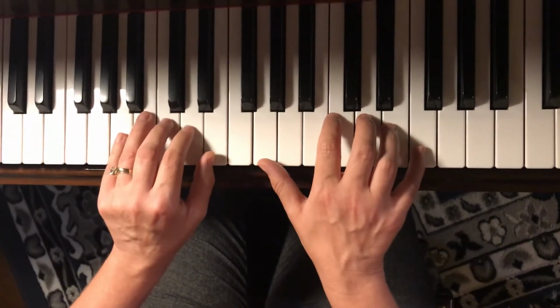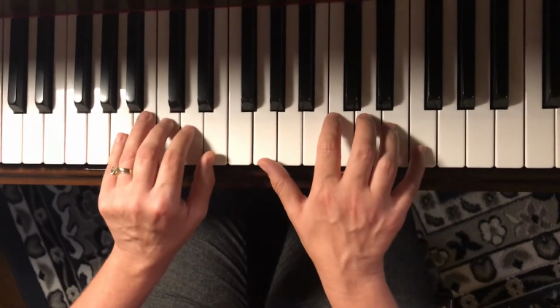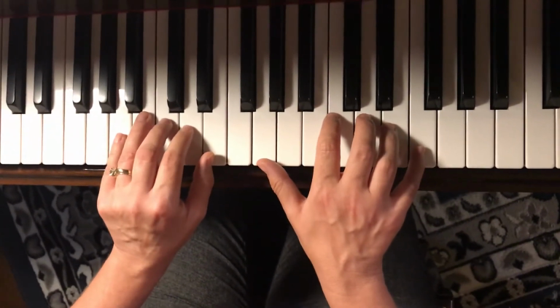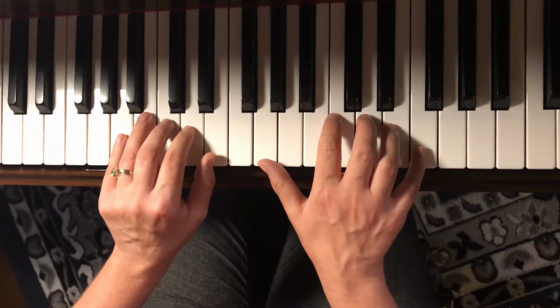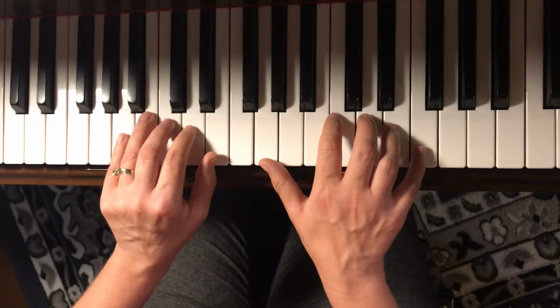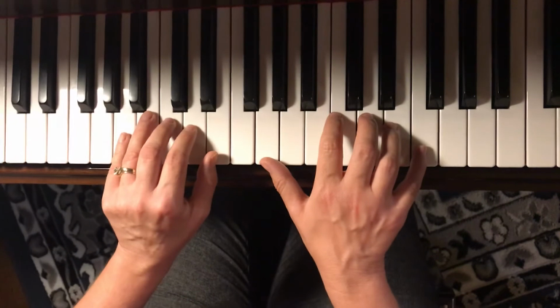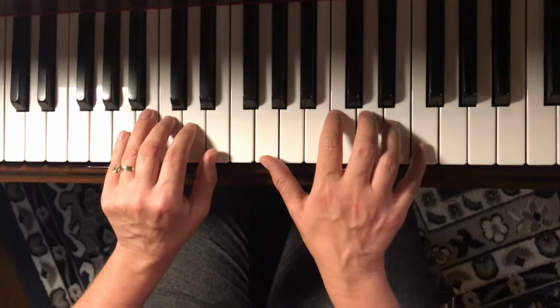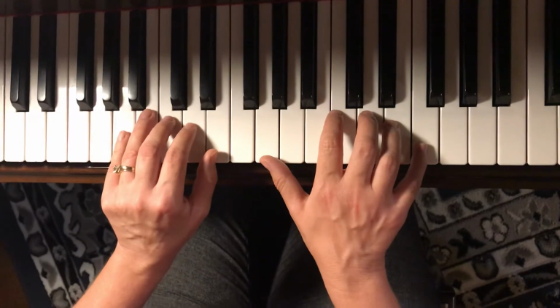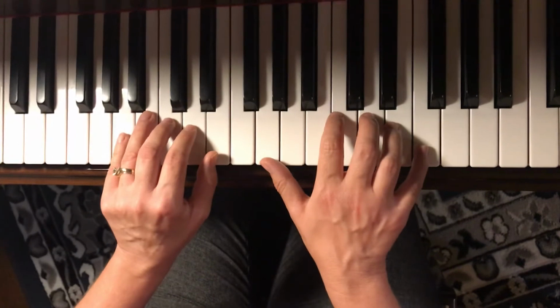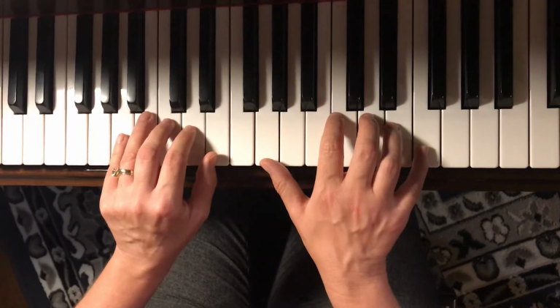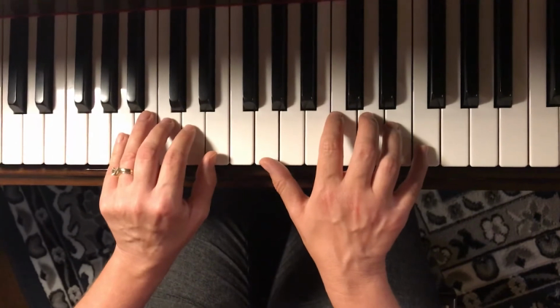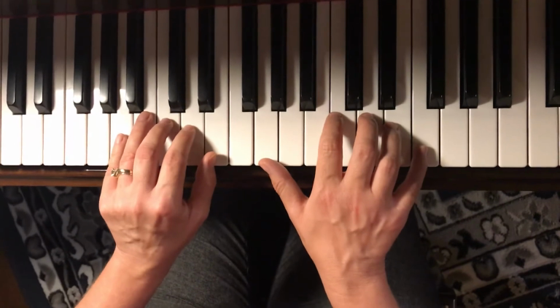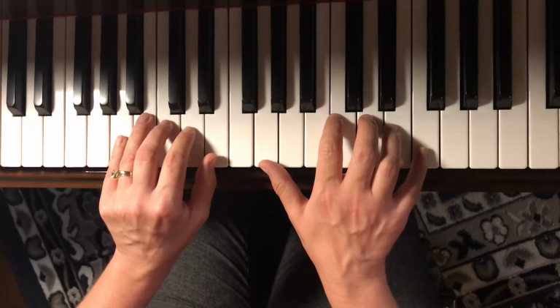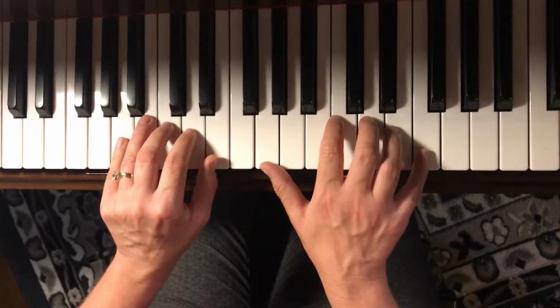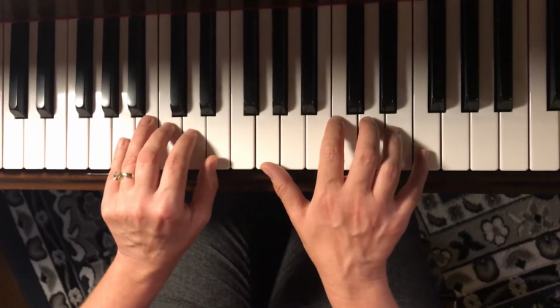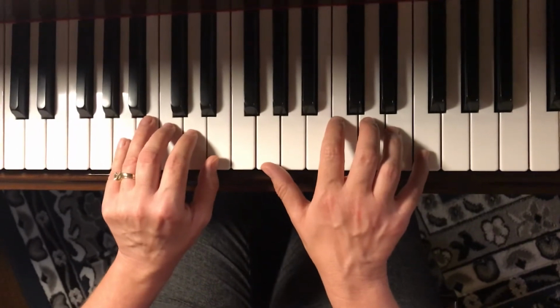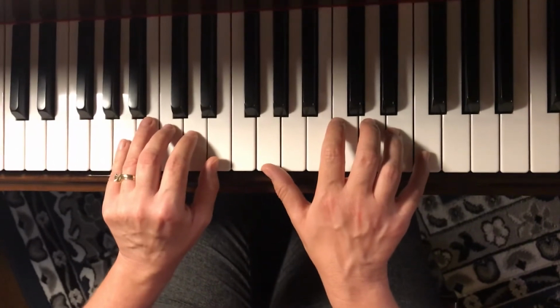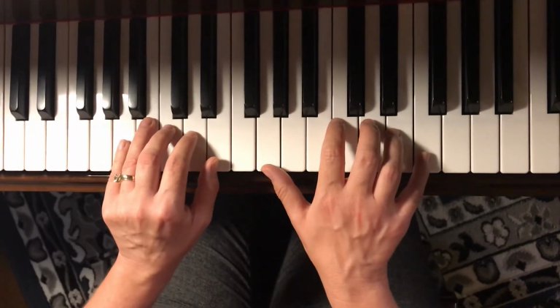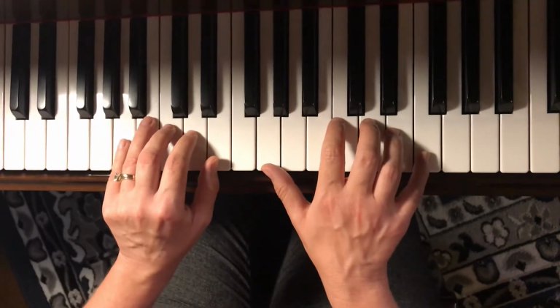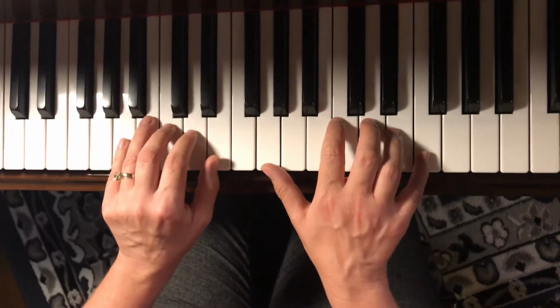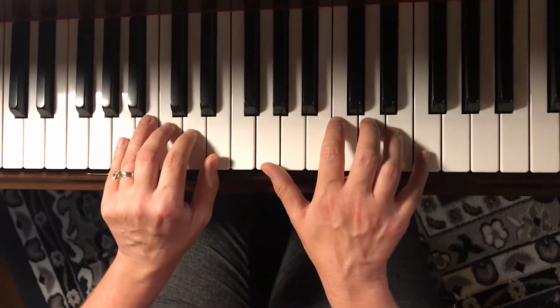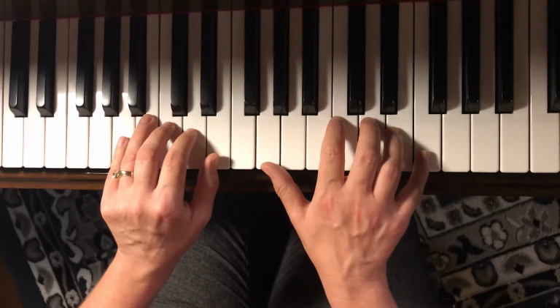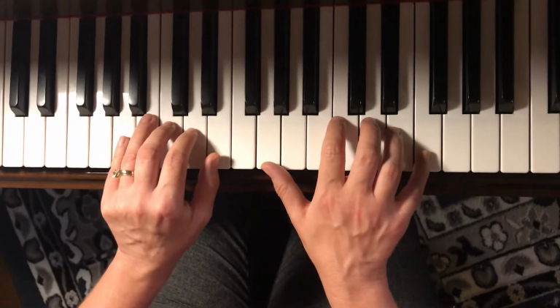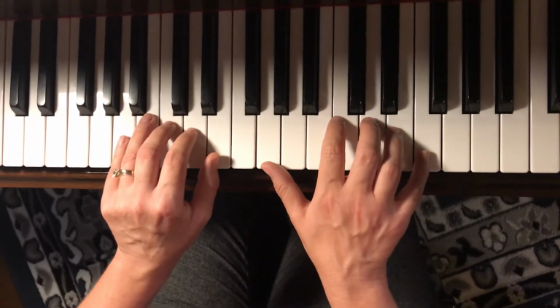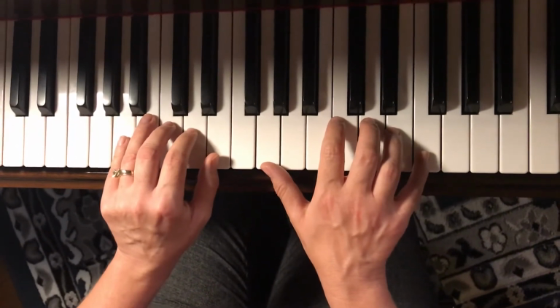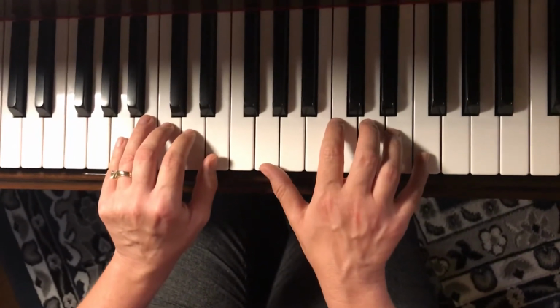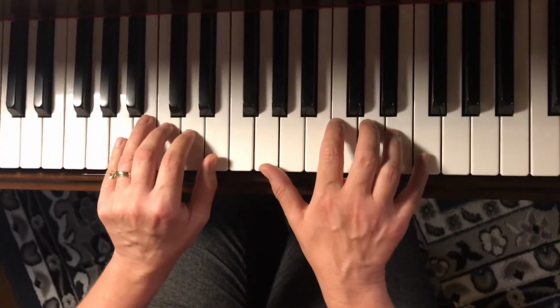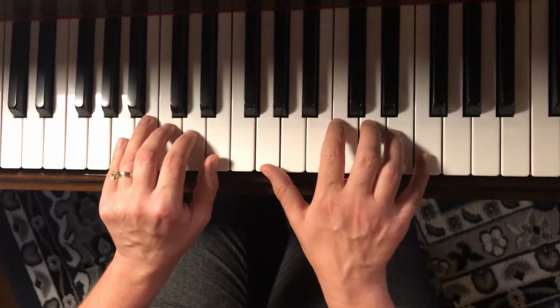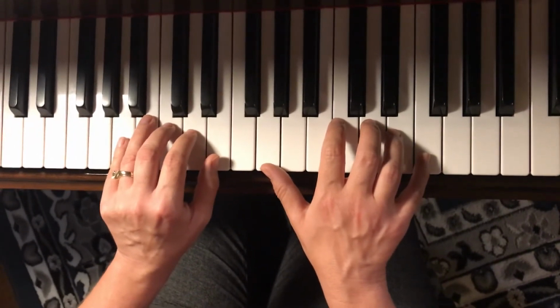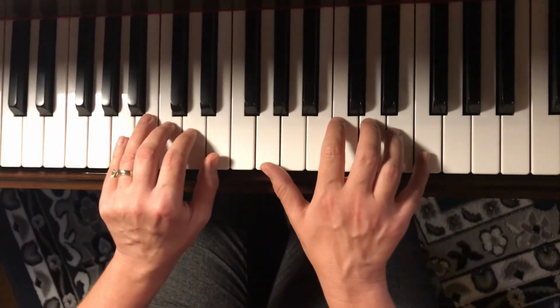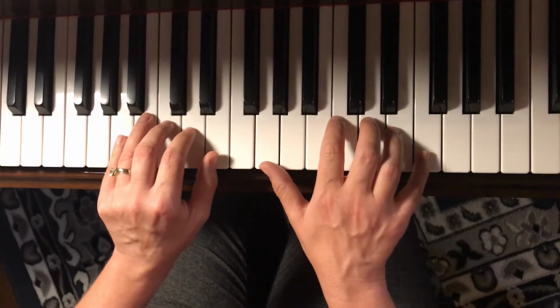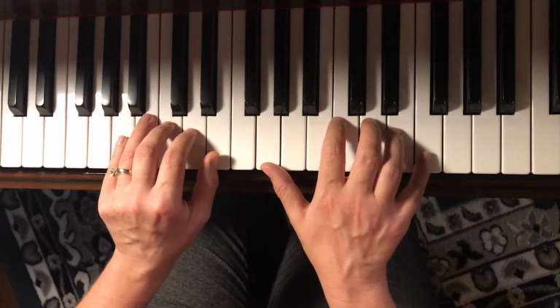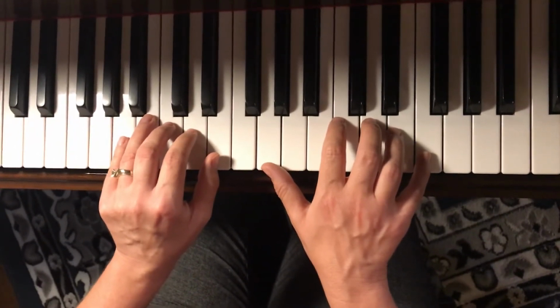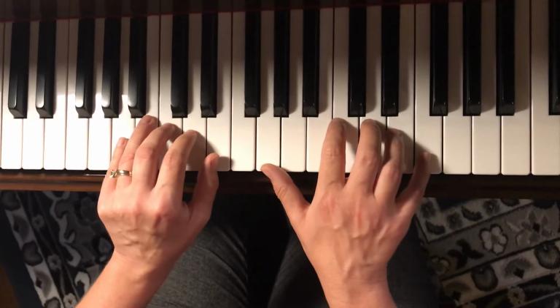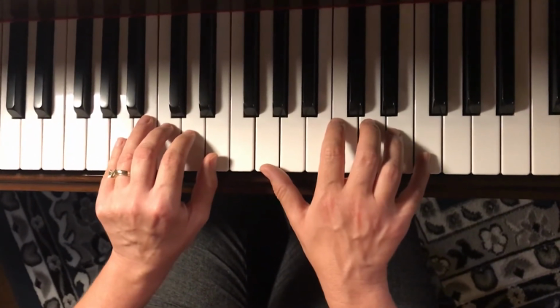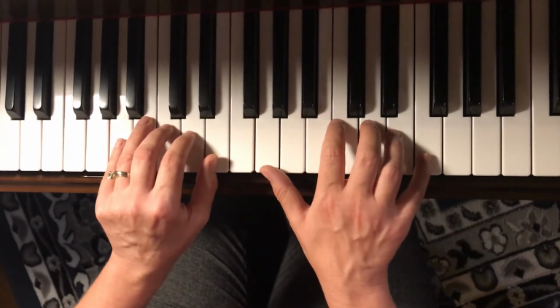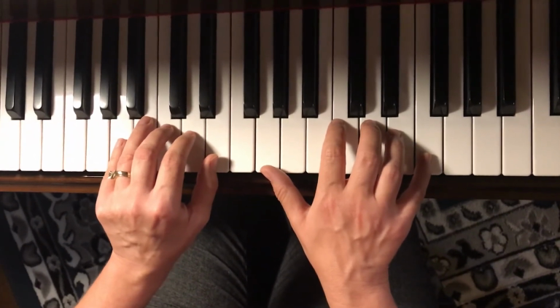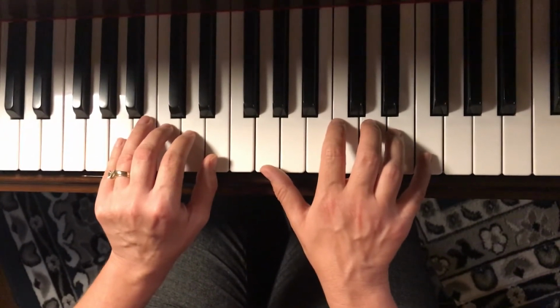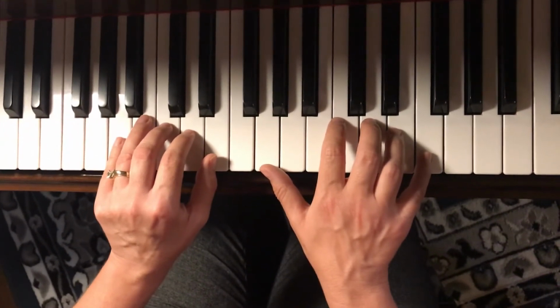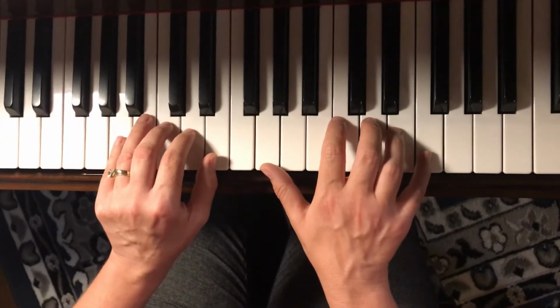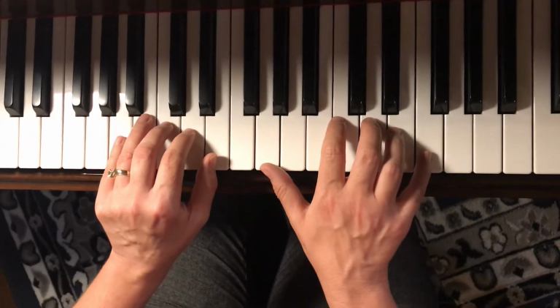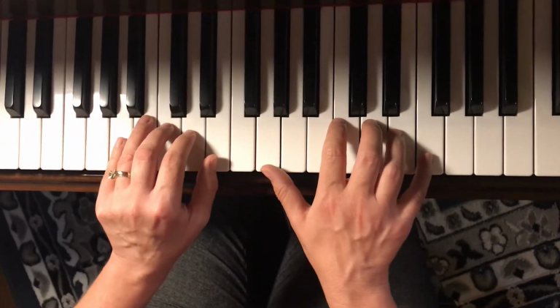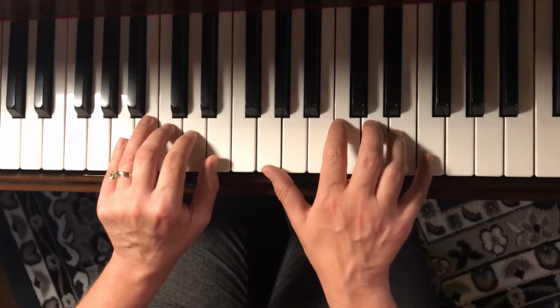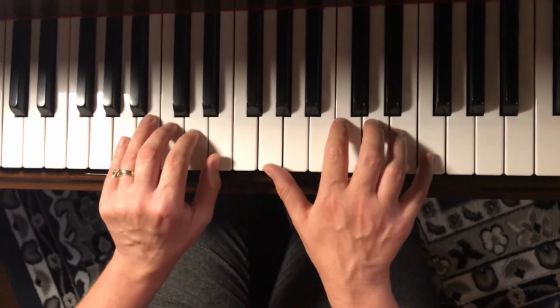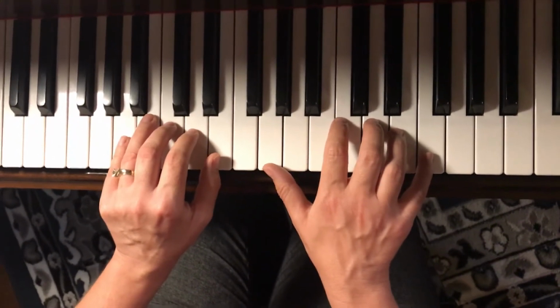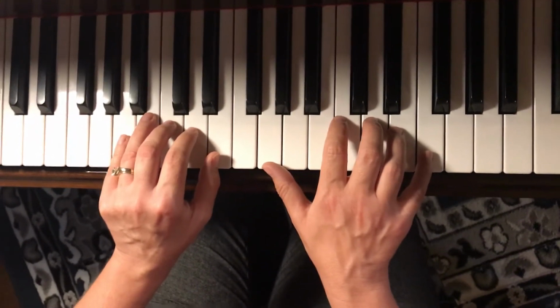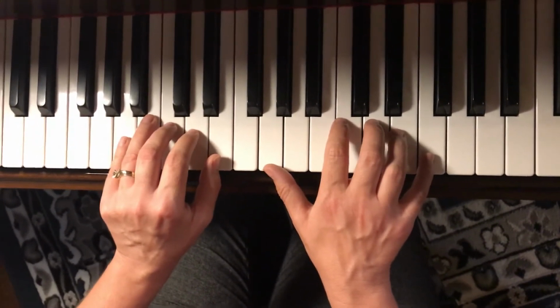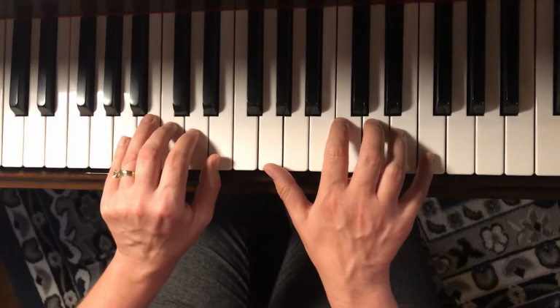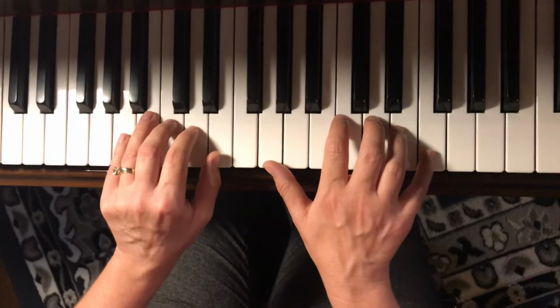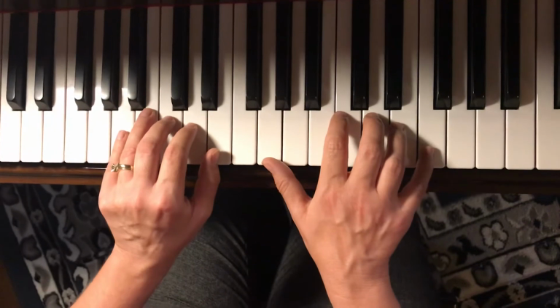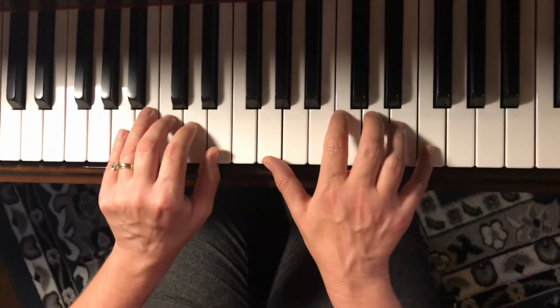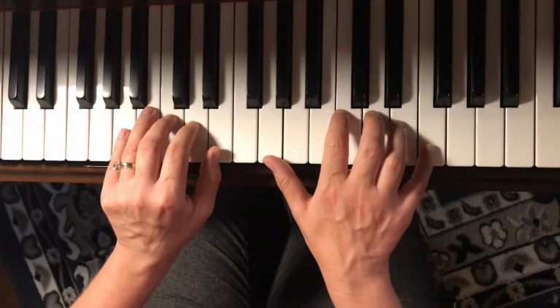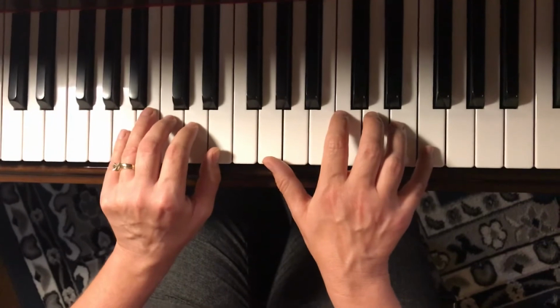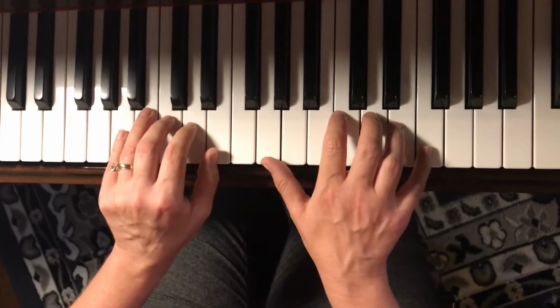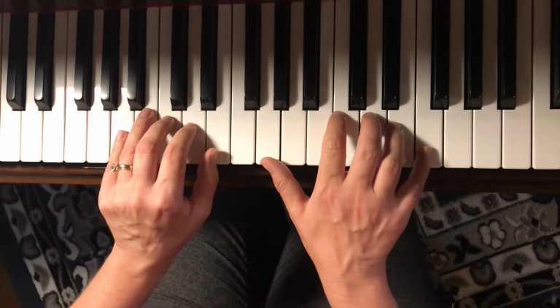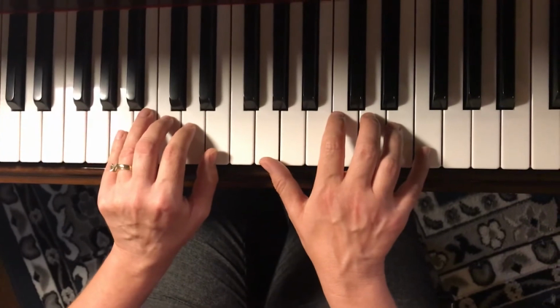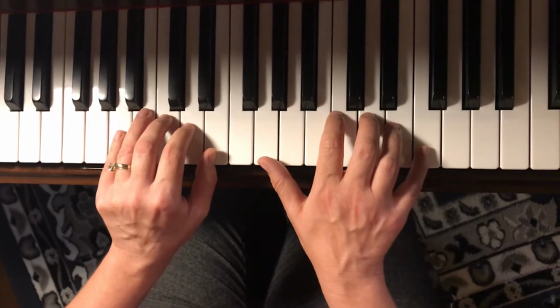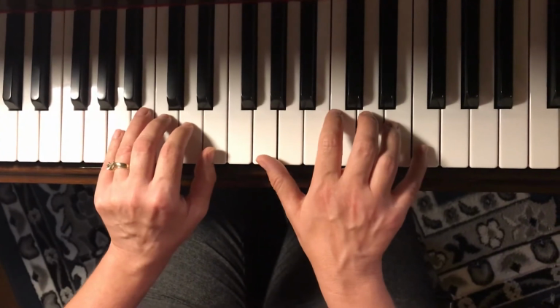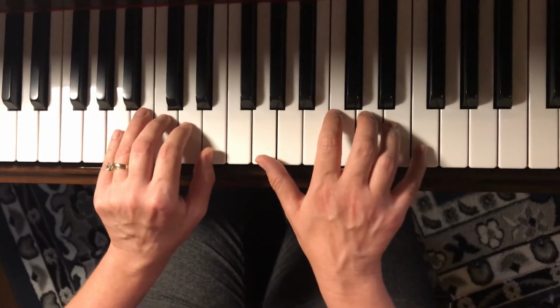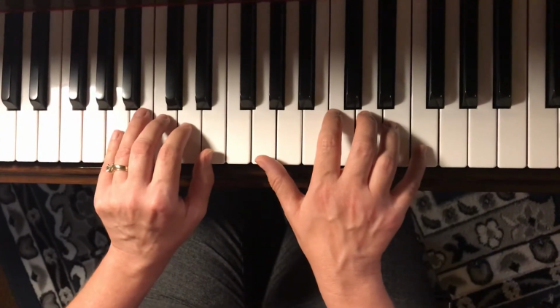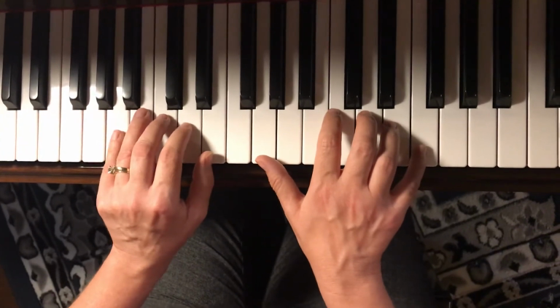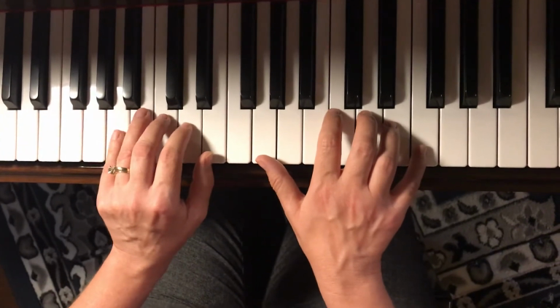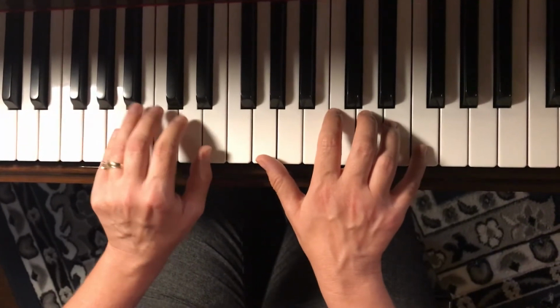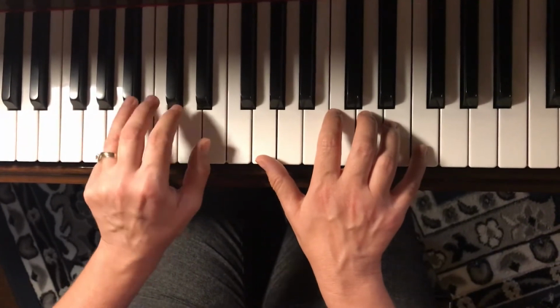Alright, here we go. Left hand and then right hand. One, two, ready, play.